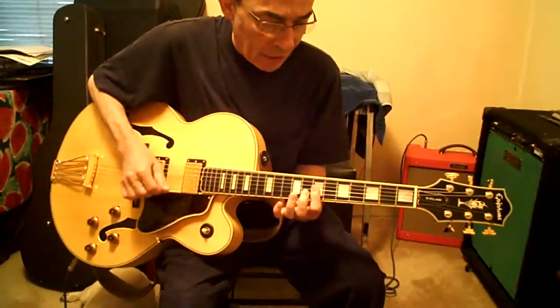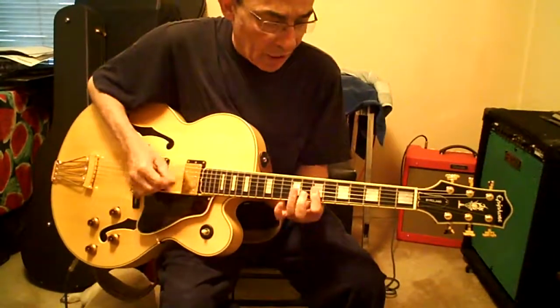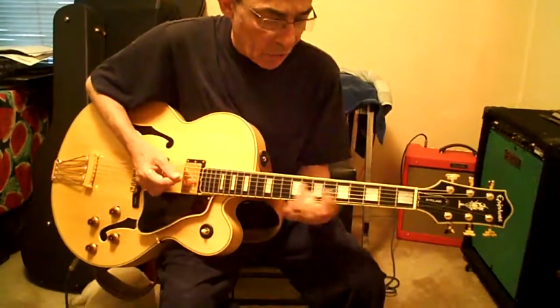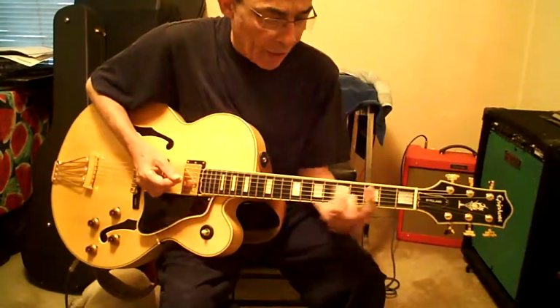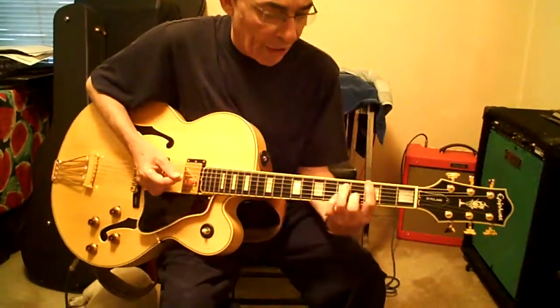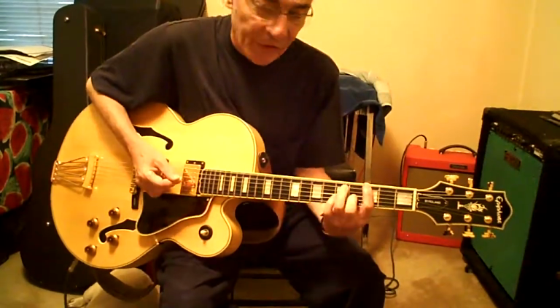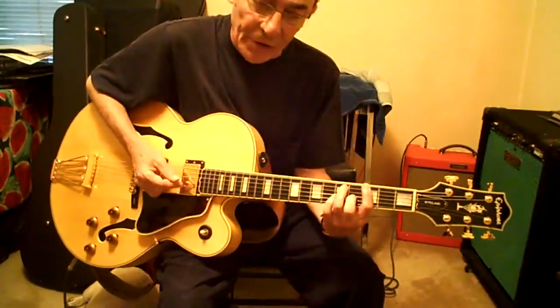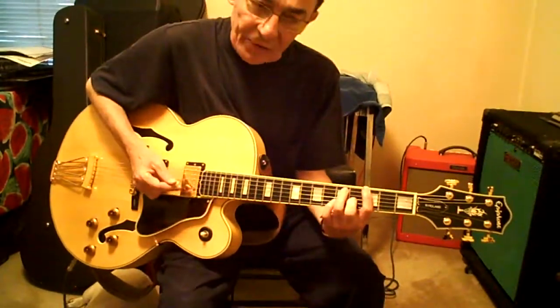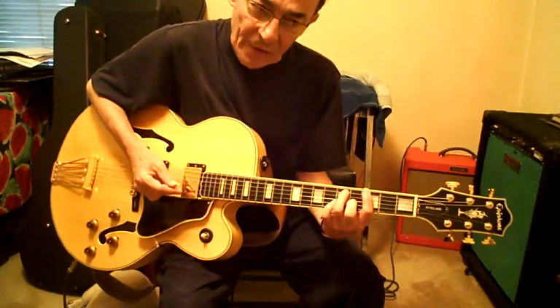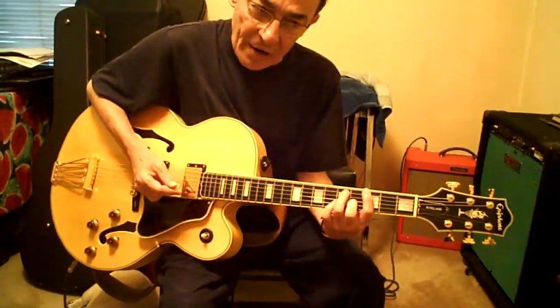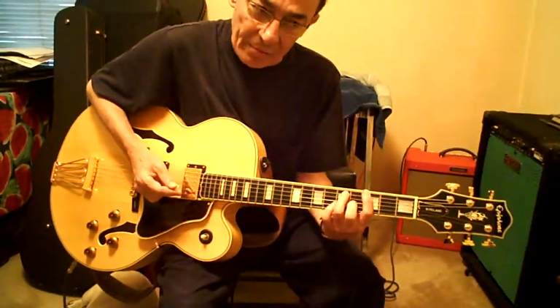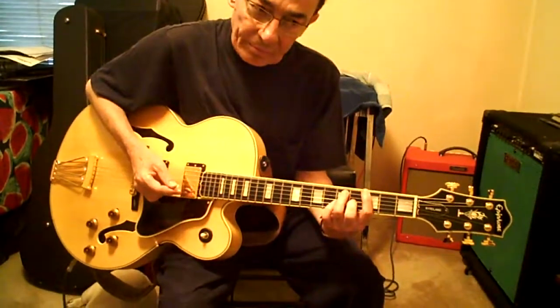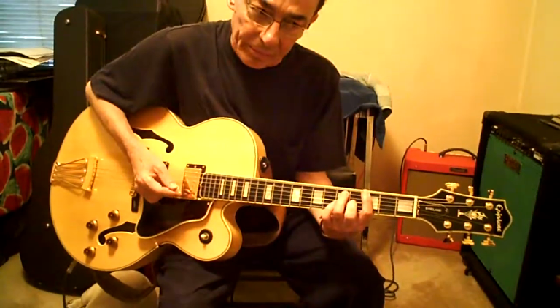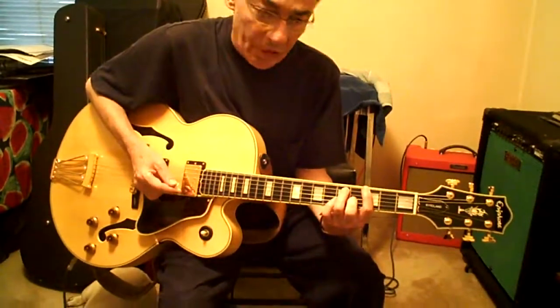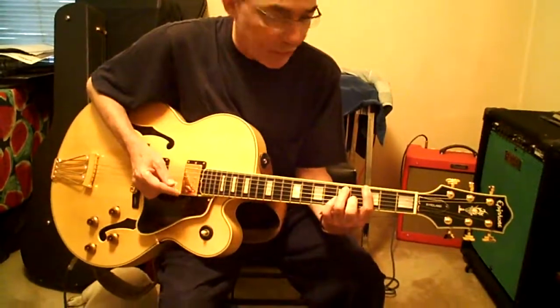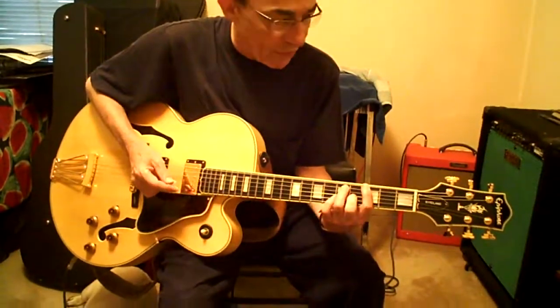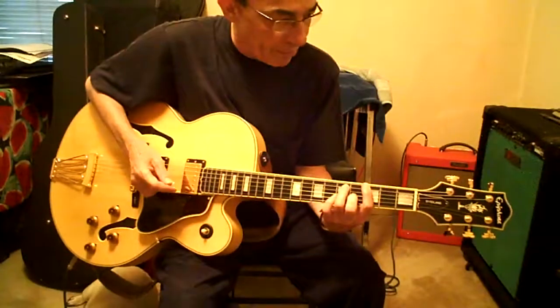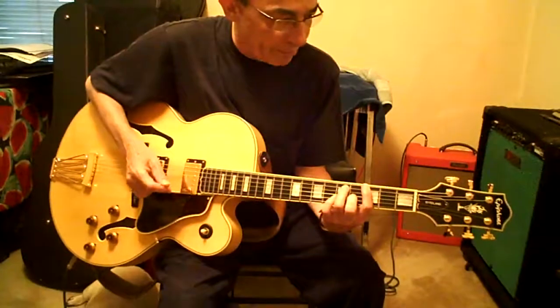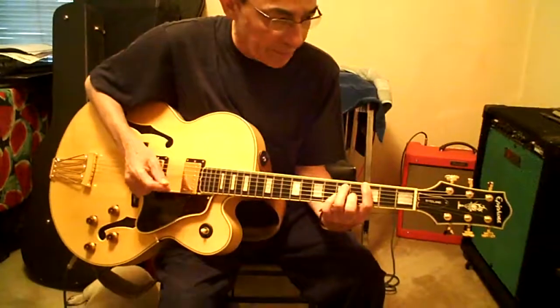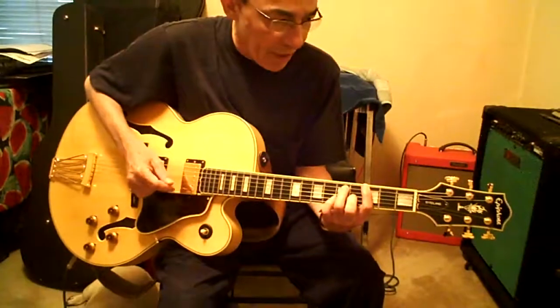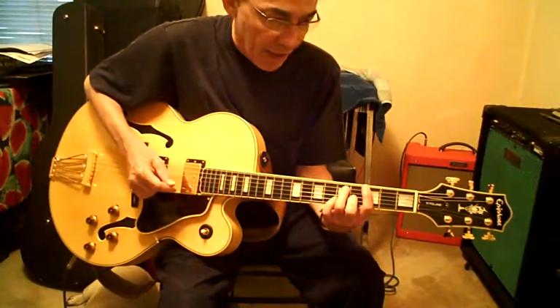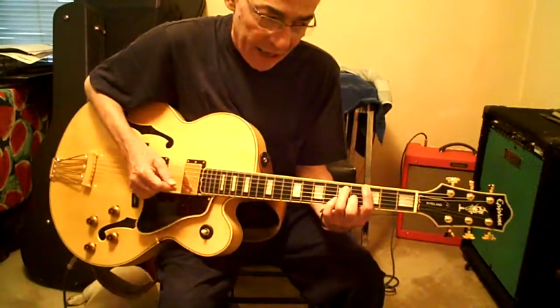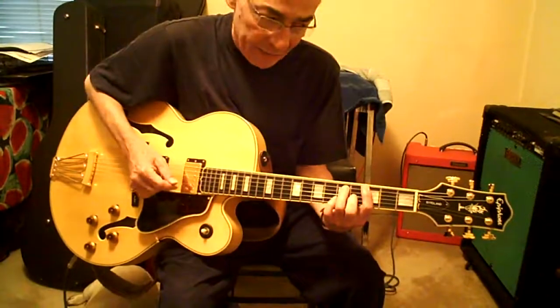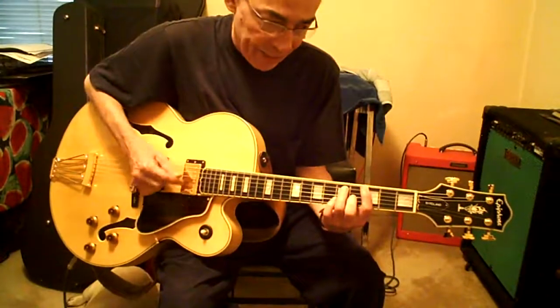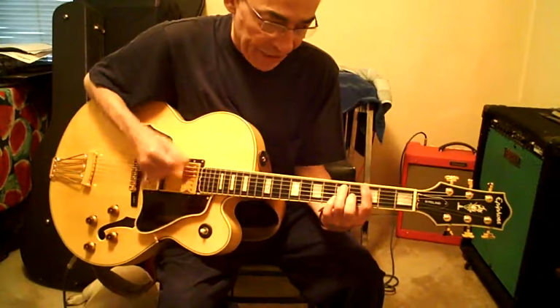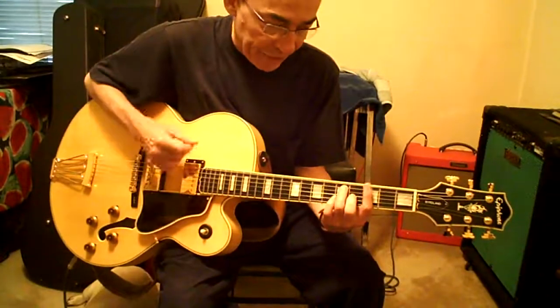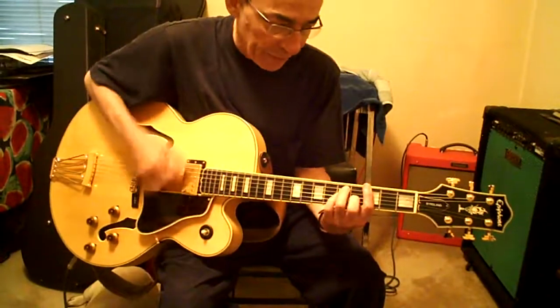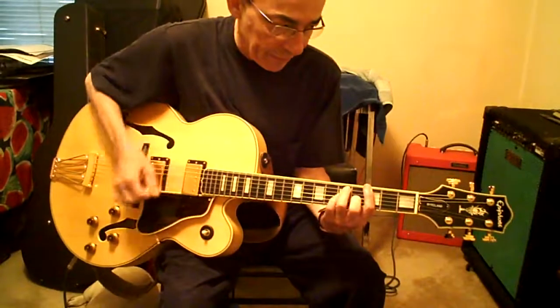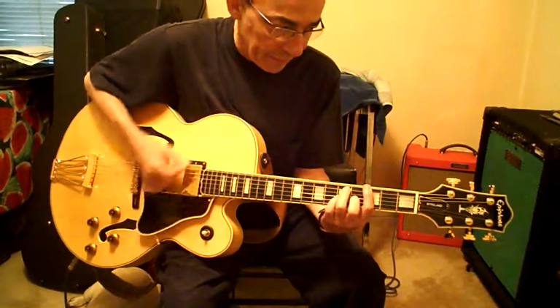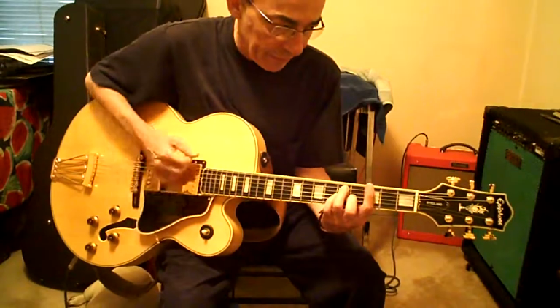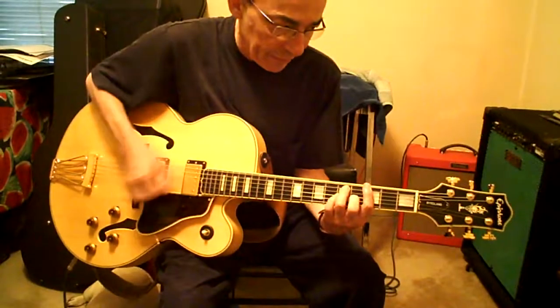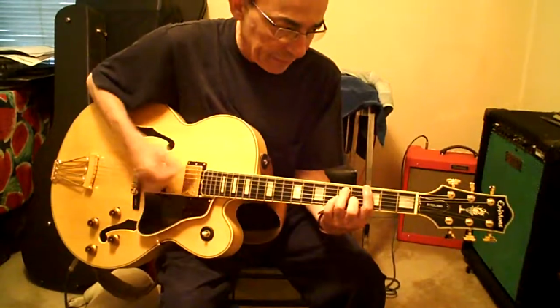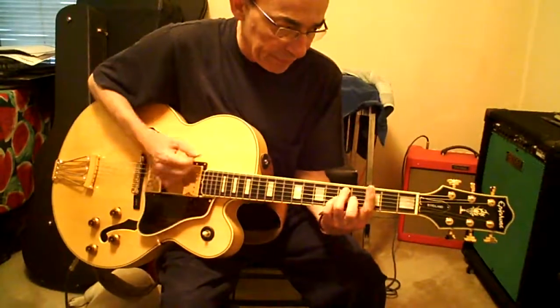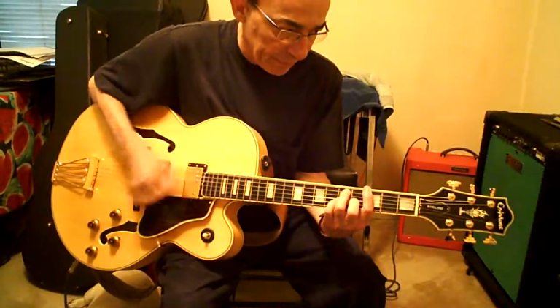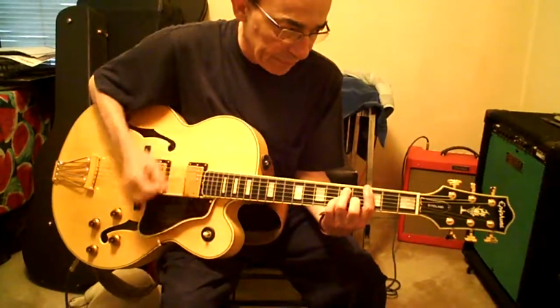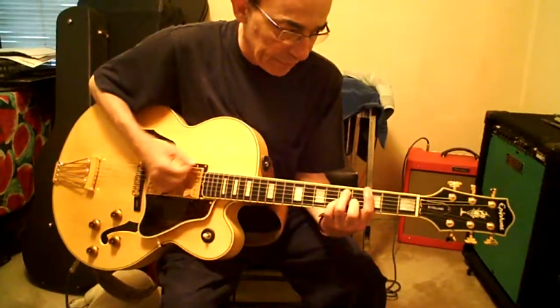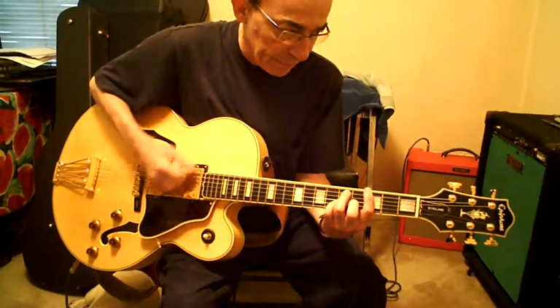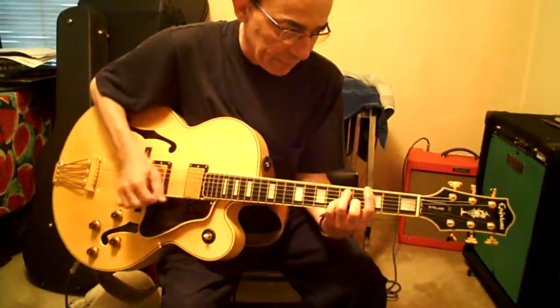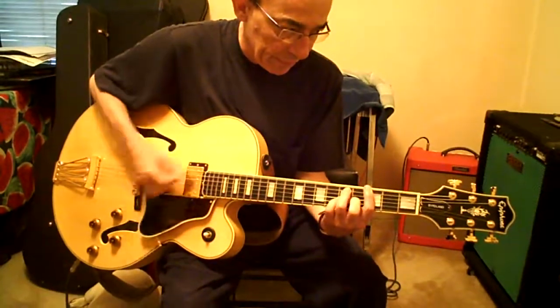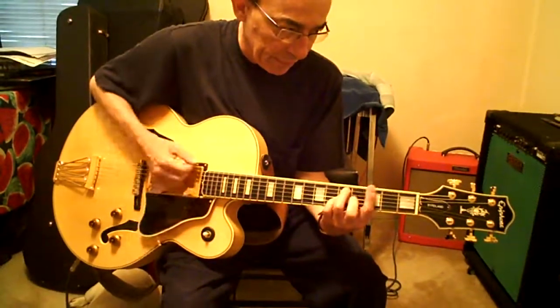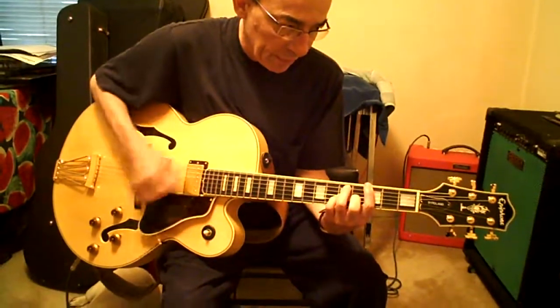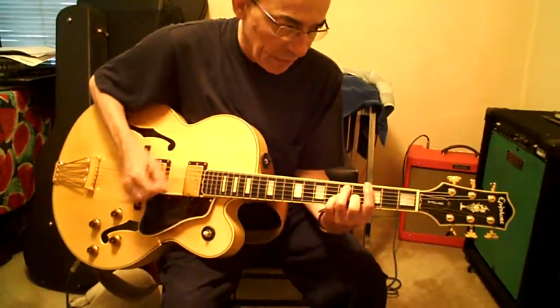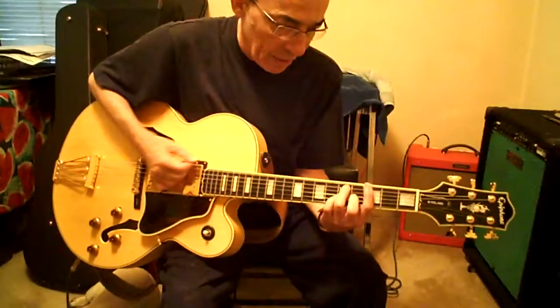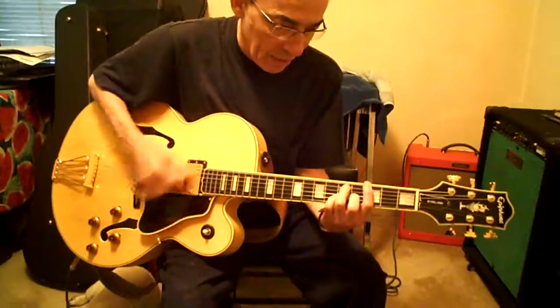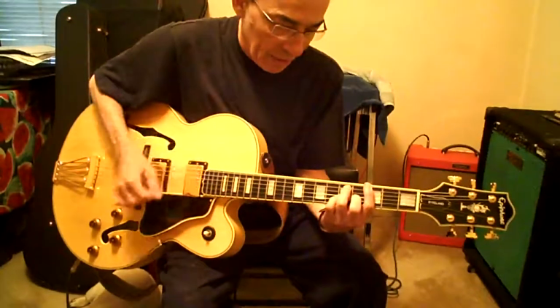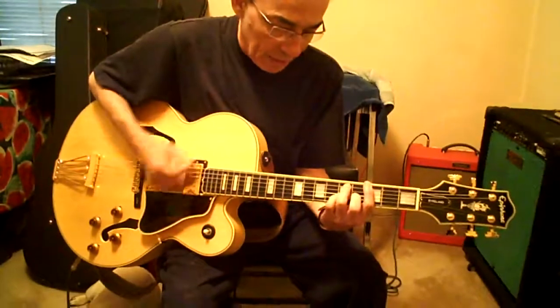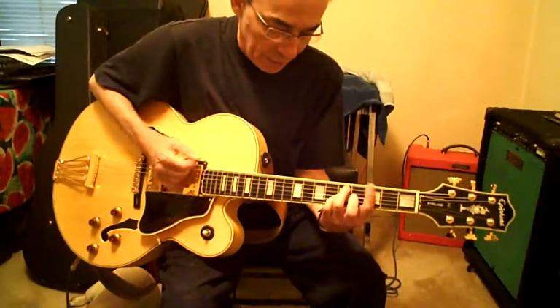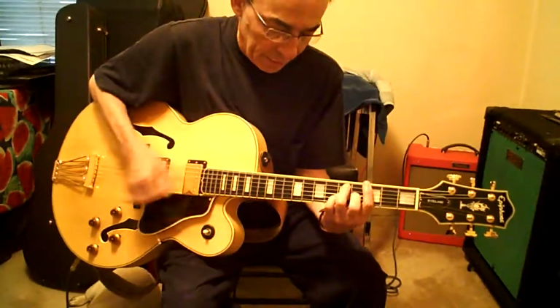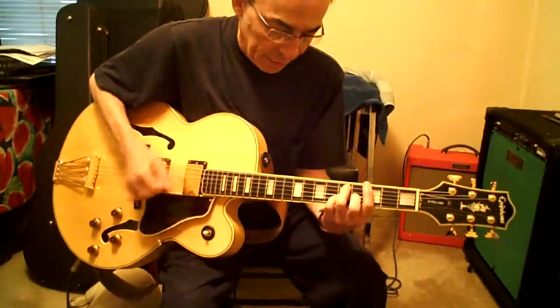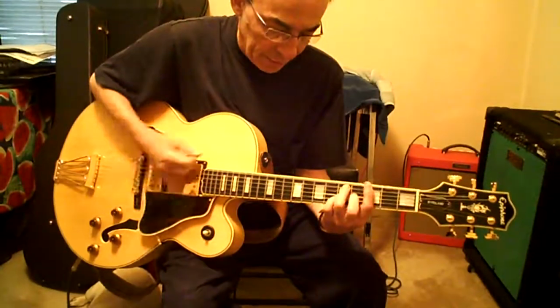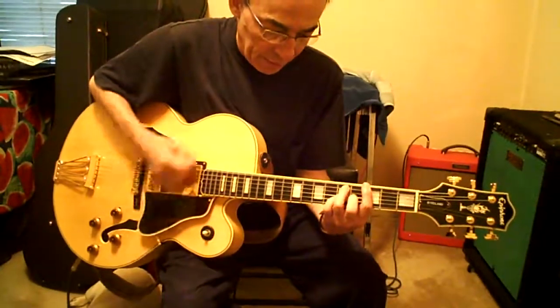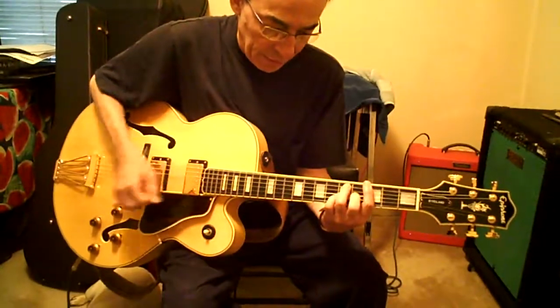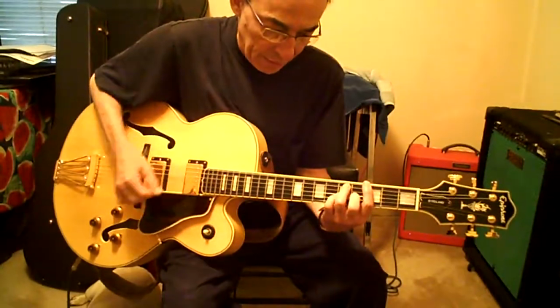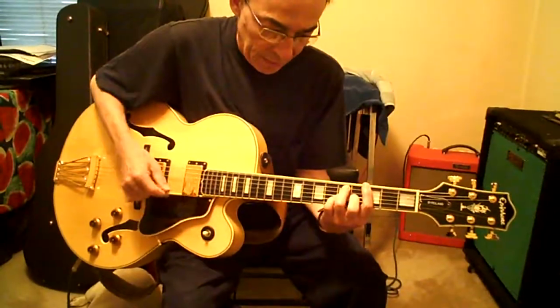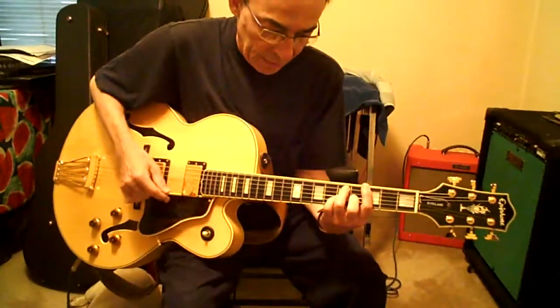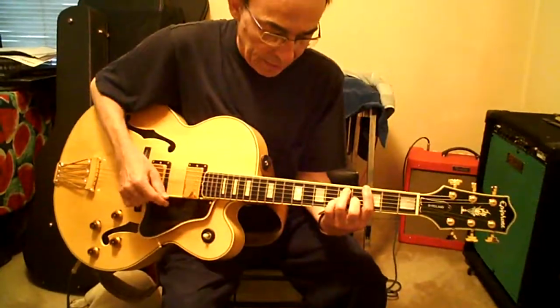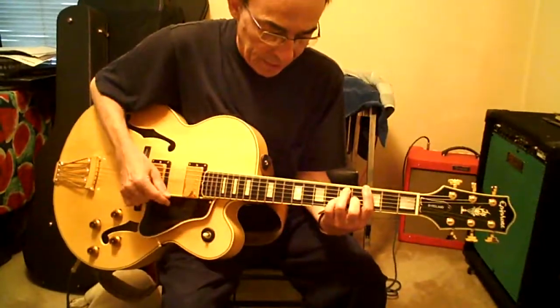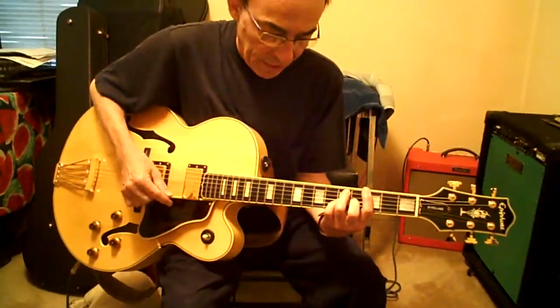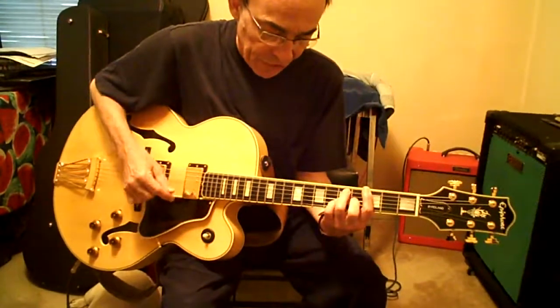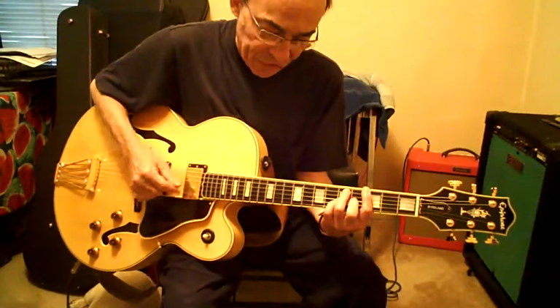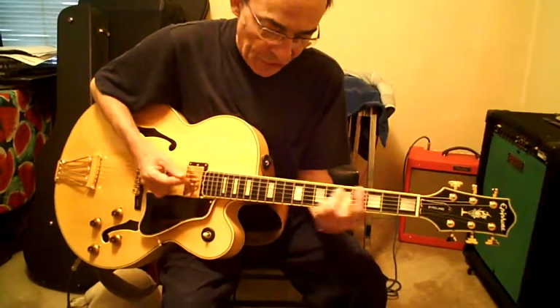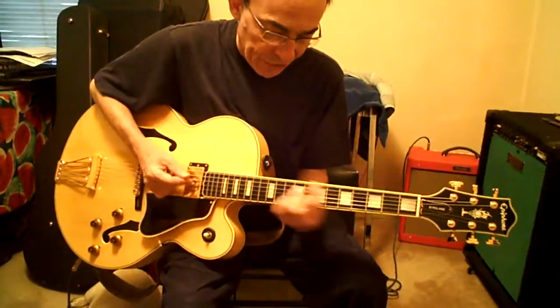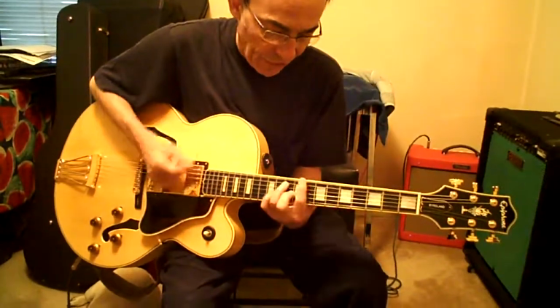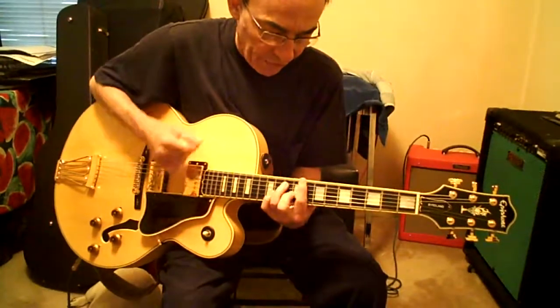Later on, third fret bar chord, eight beats. It just starts over.